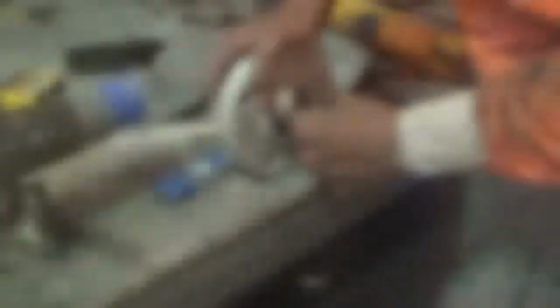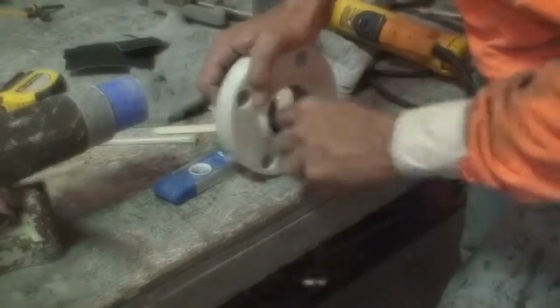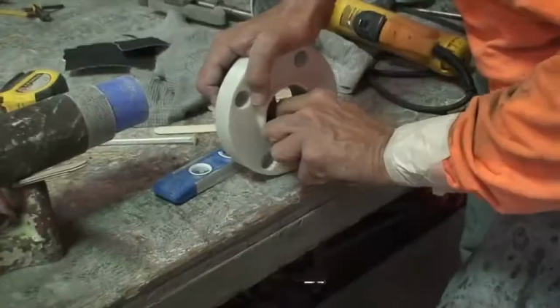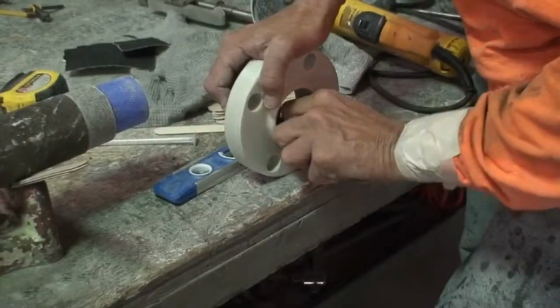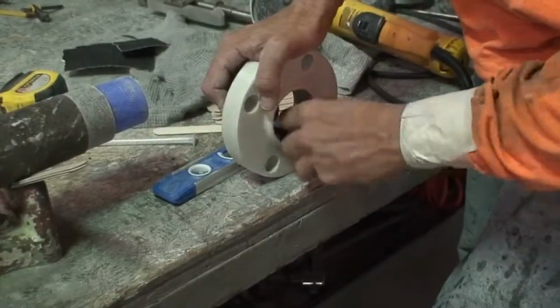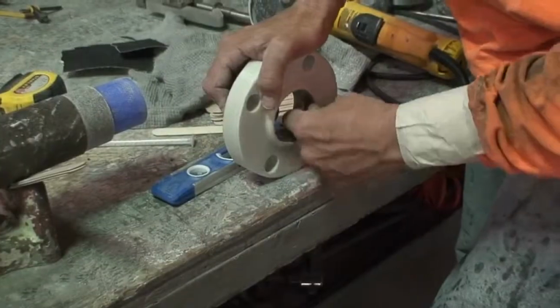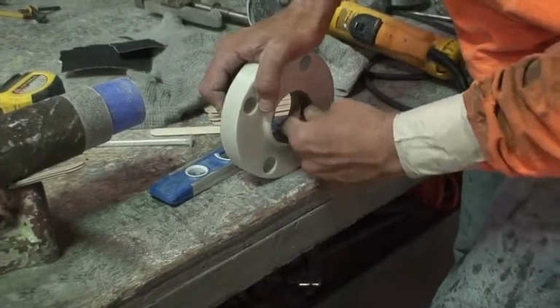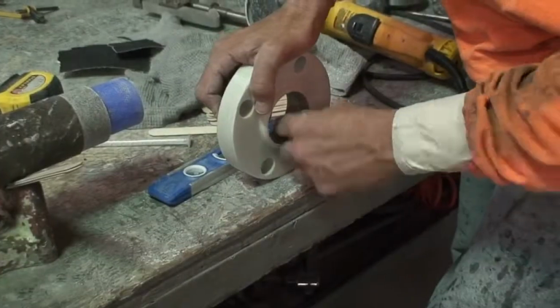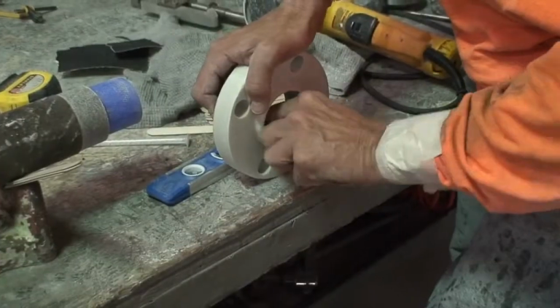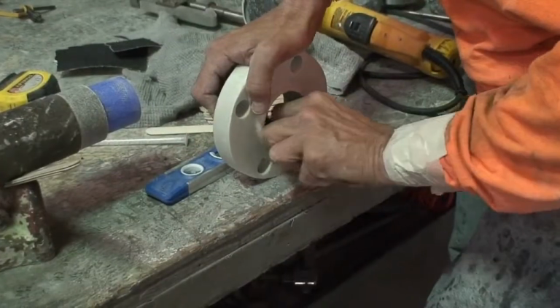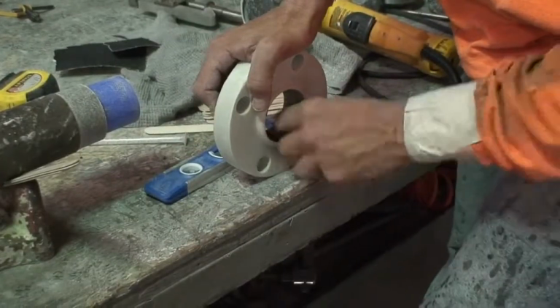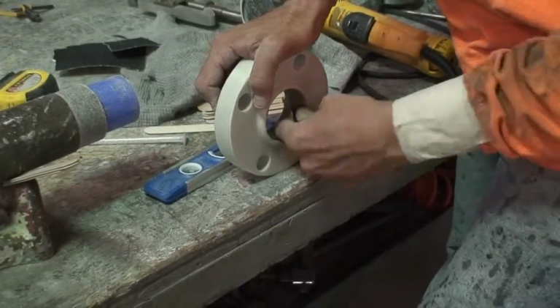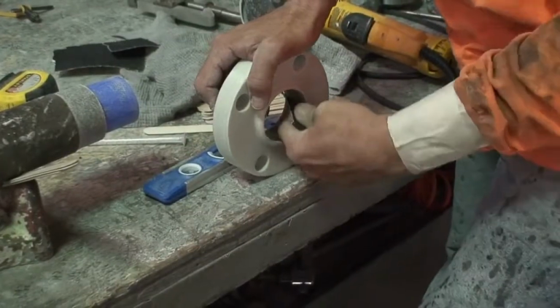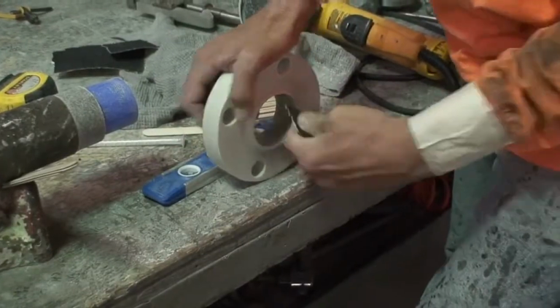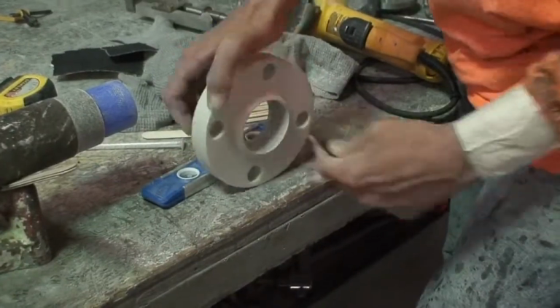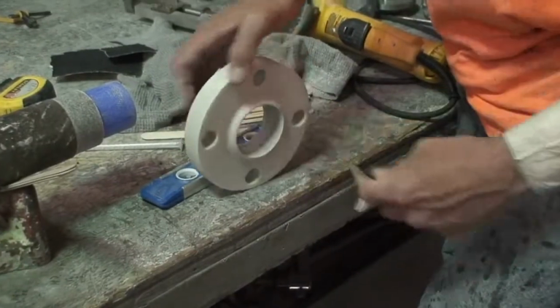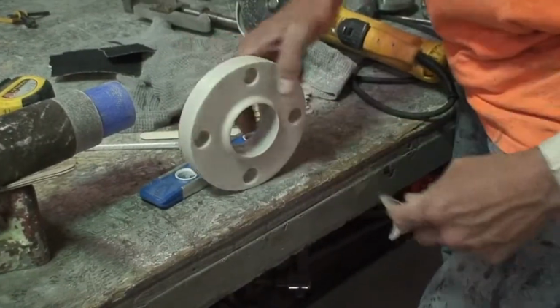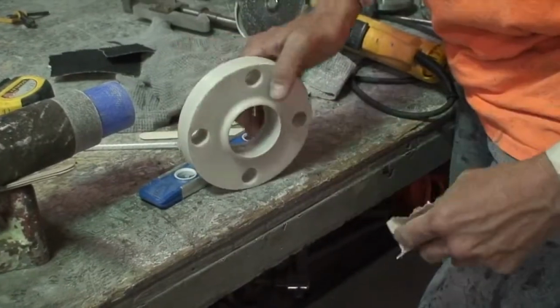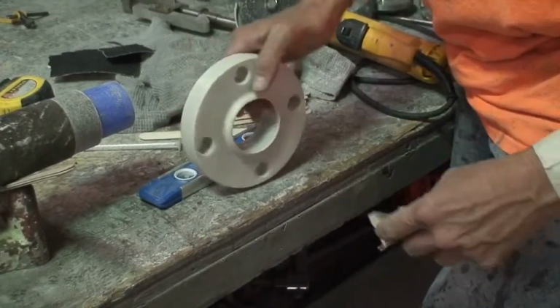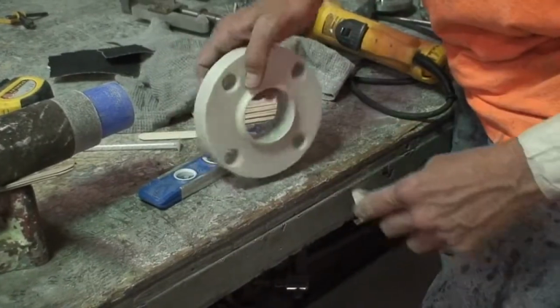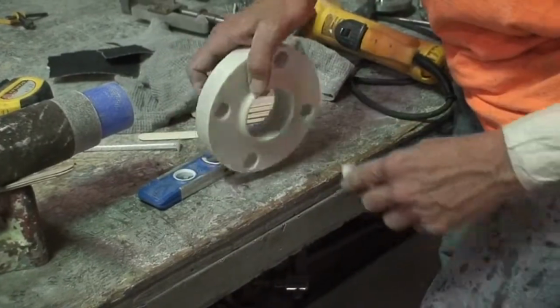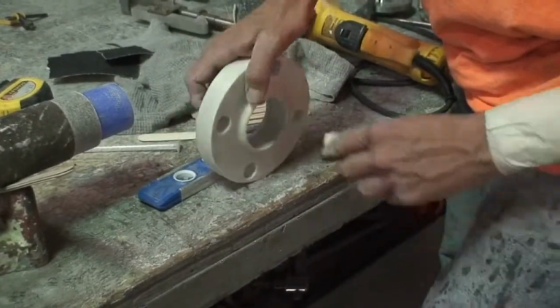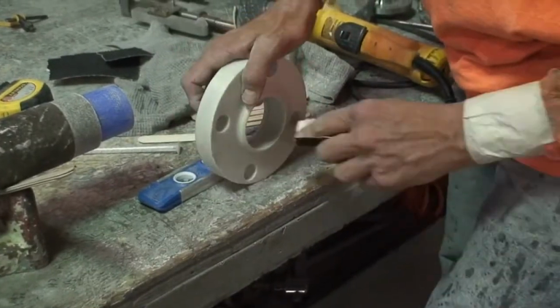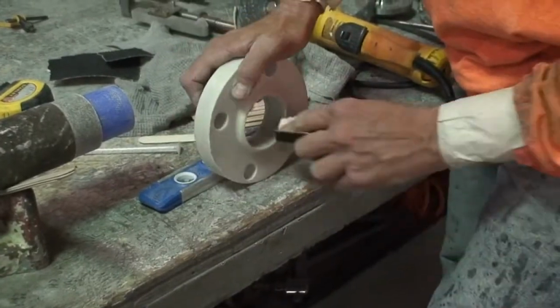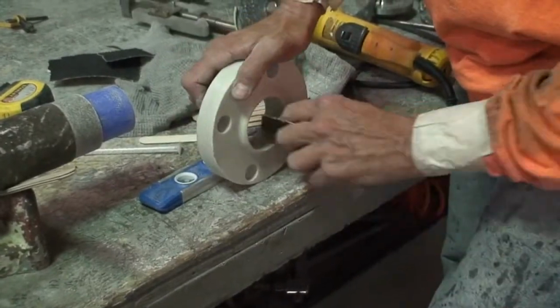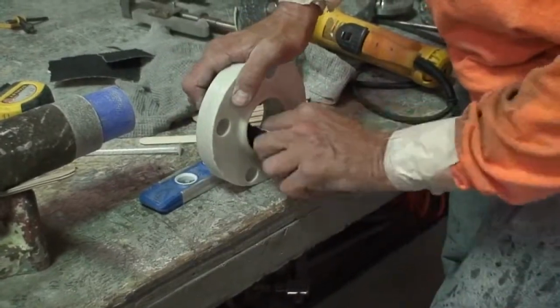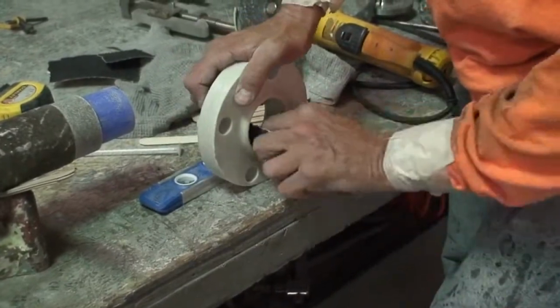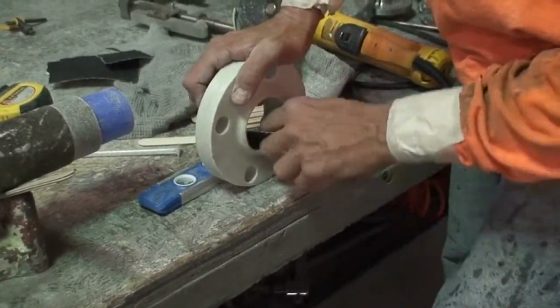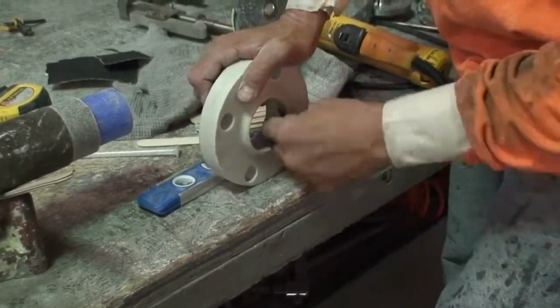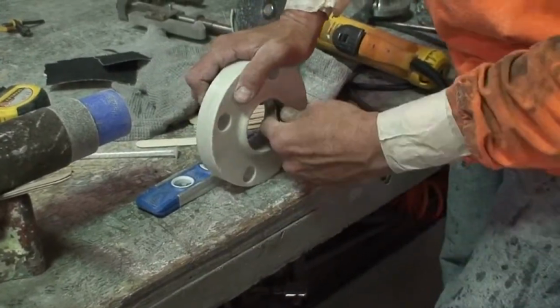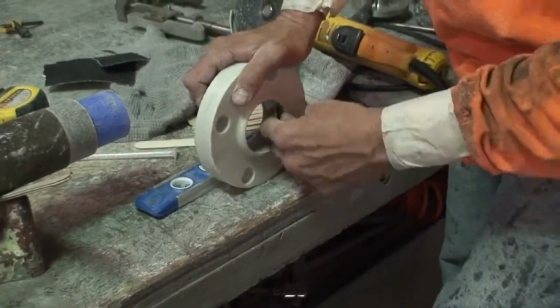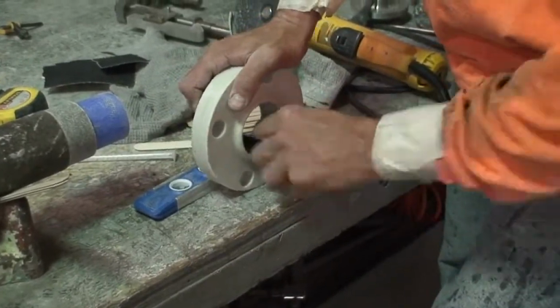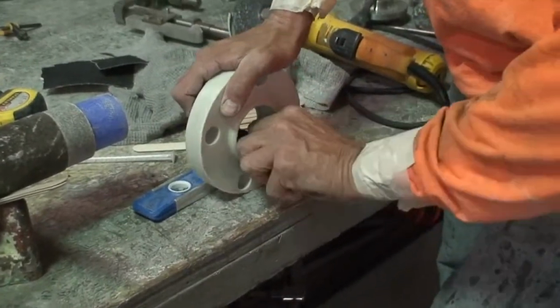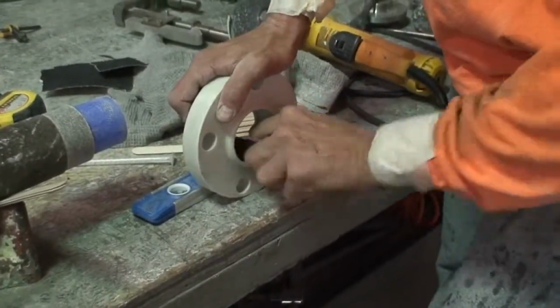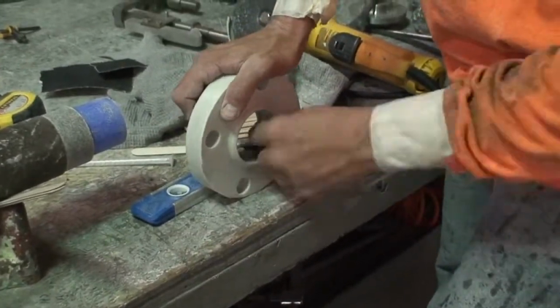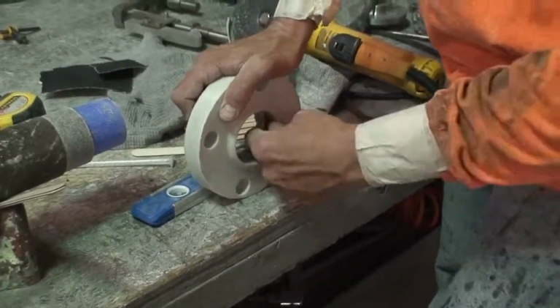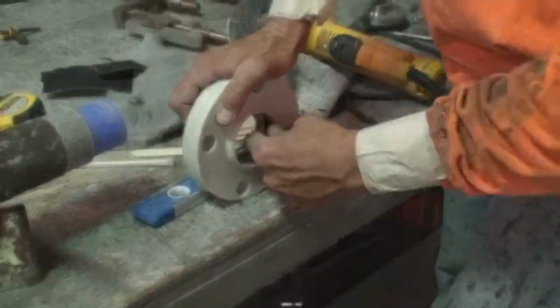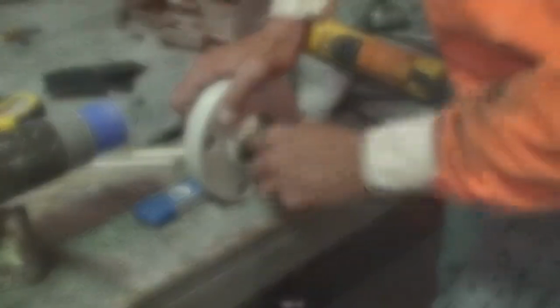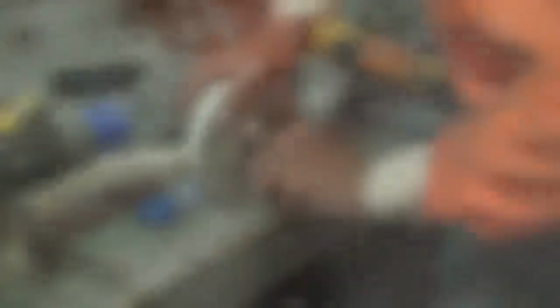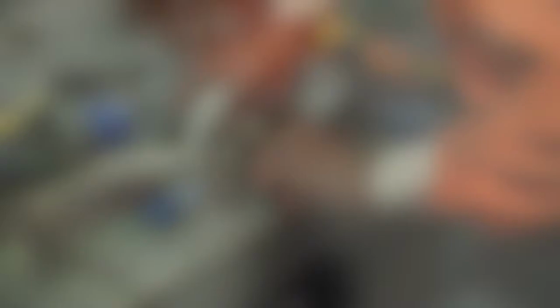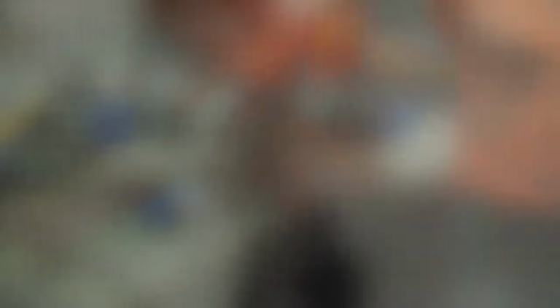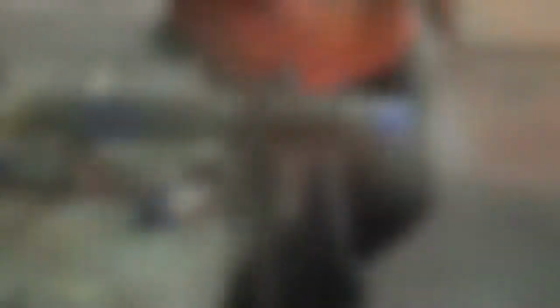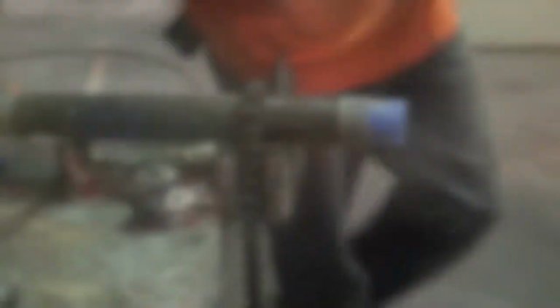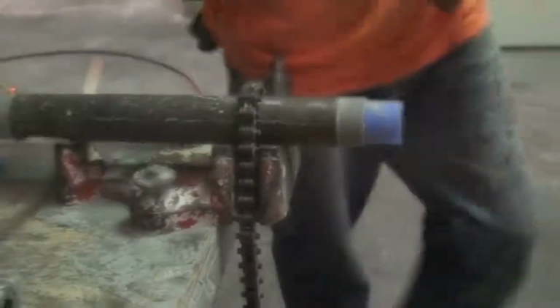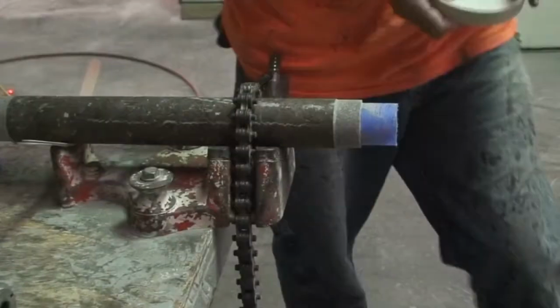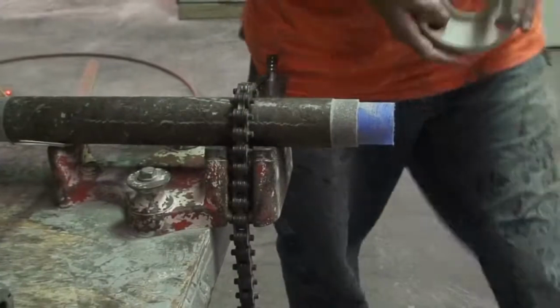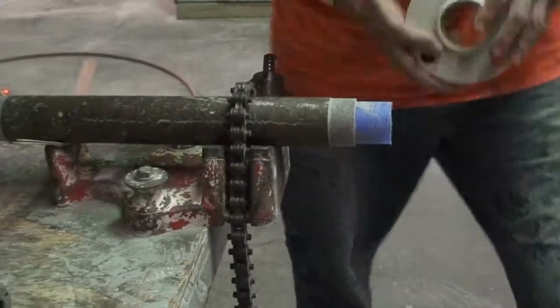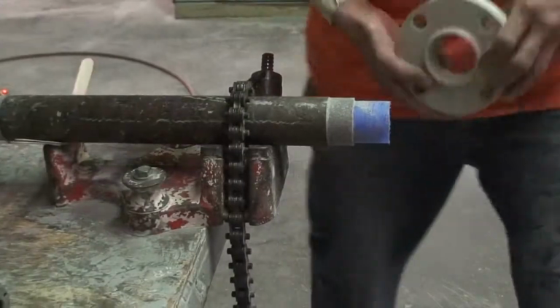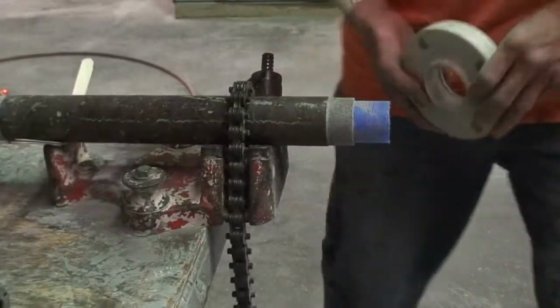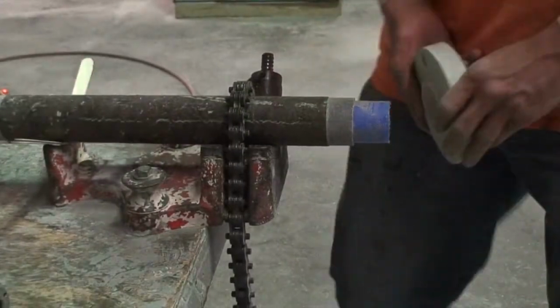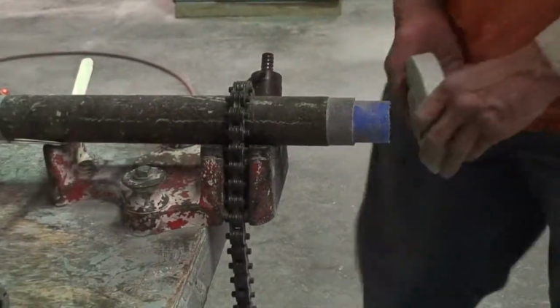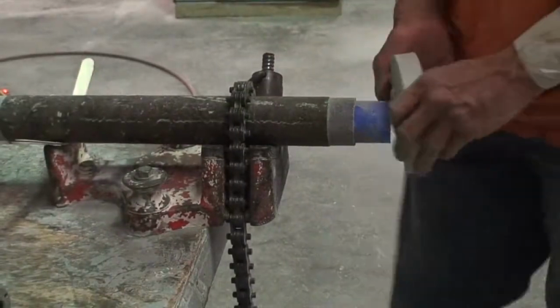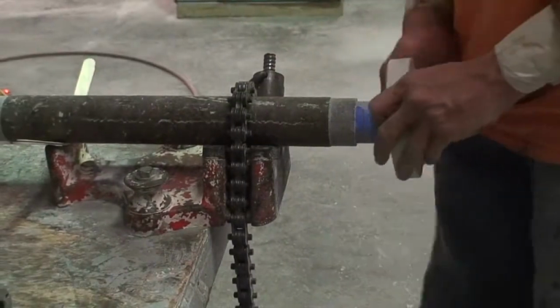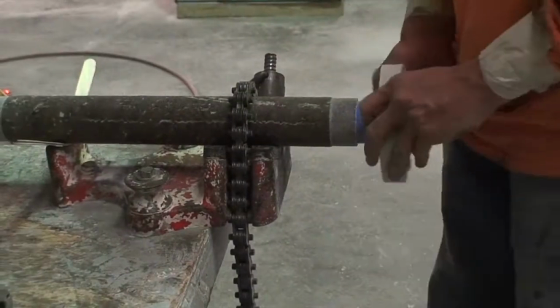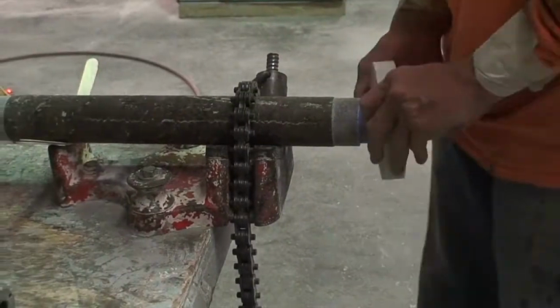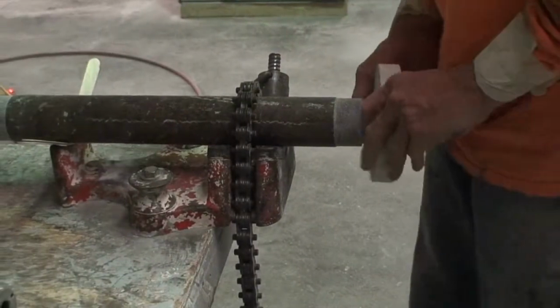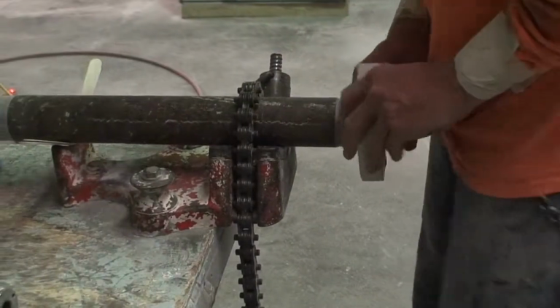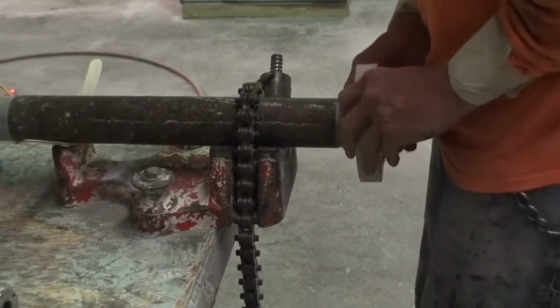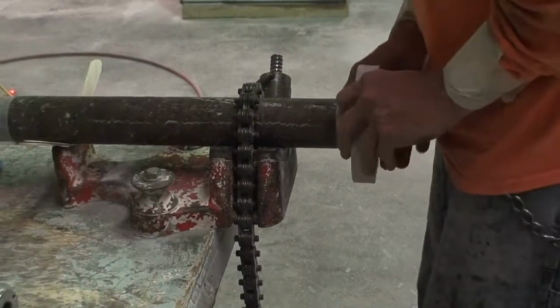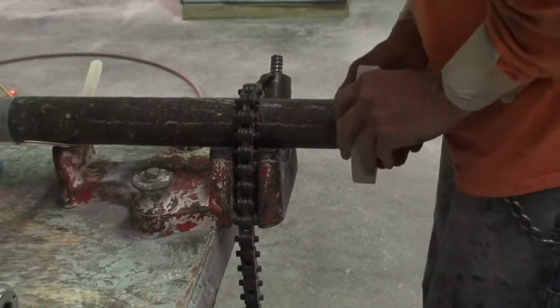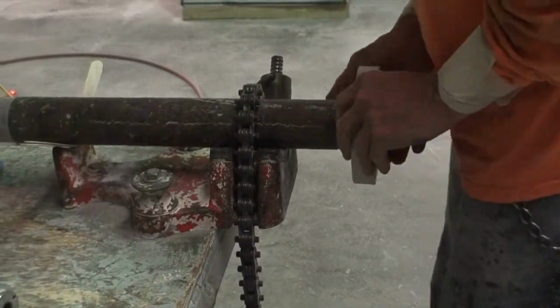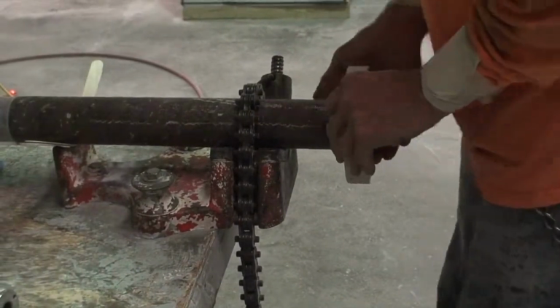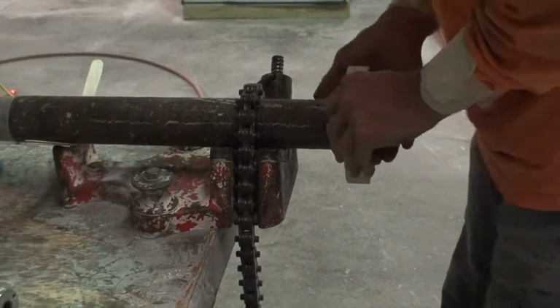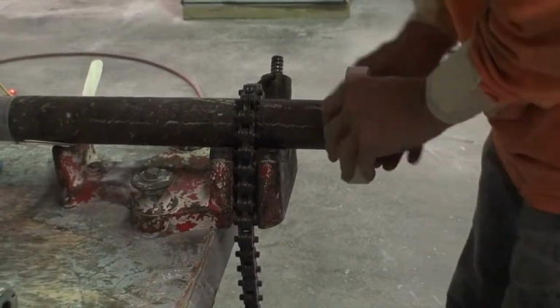With 16 grit sandpaper, sand the inside of the flange to be mounted. Dry fit the flange to the pipe.